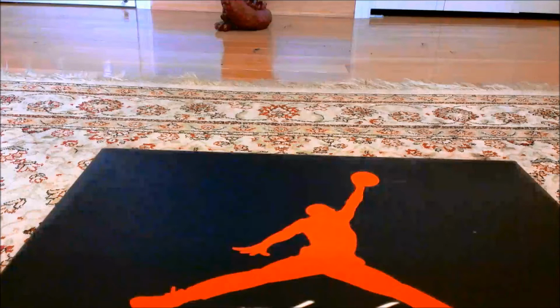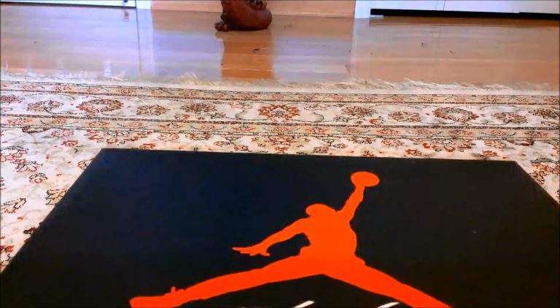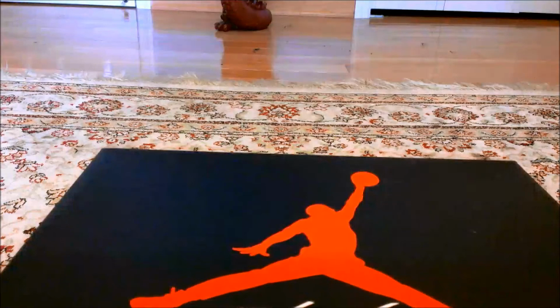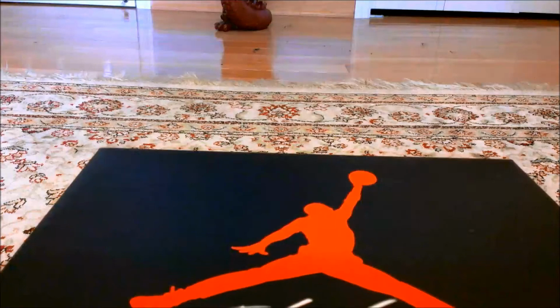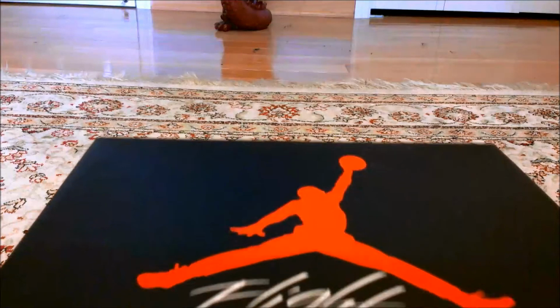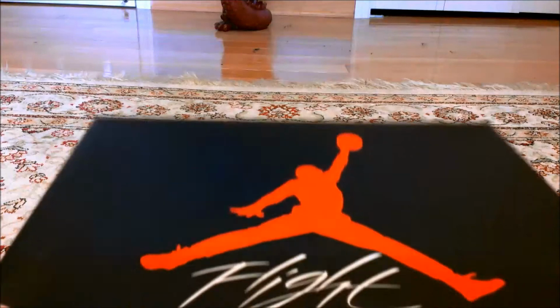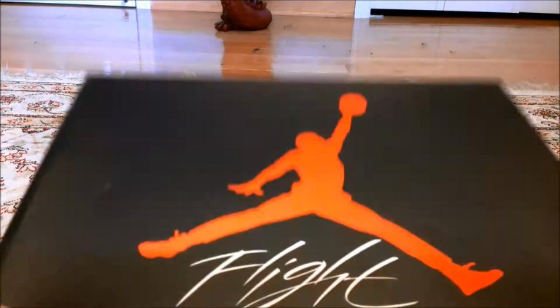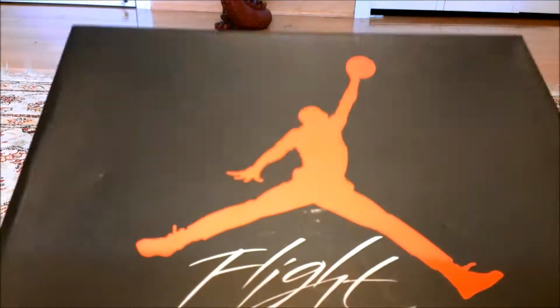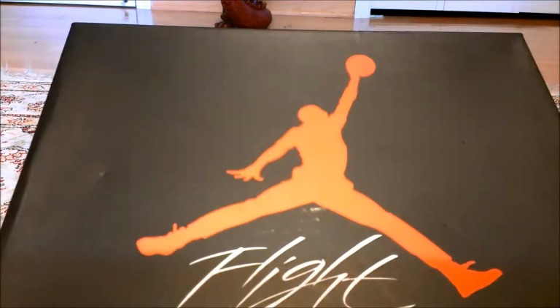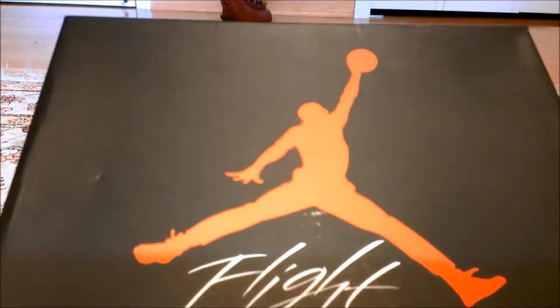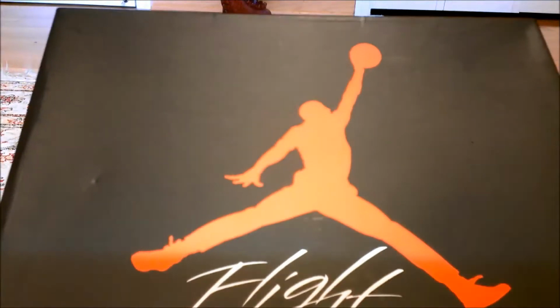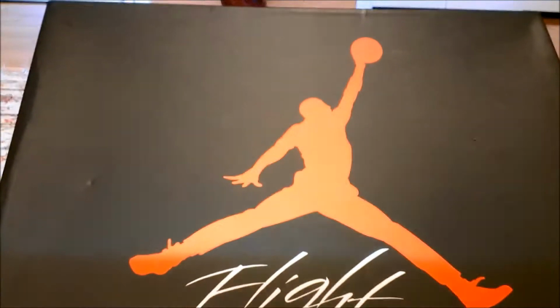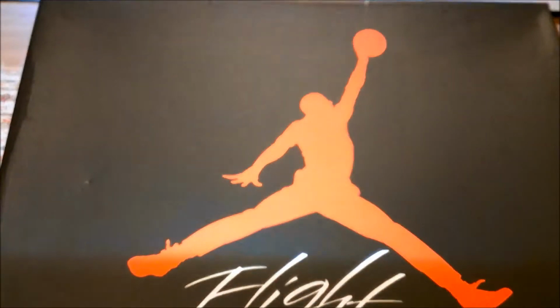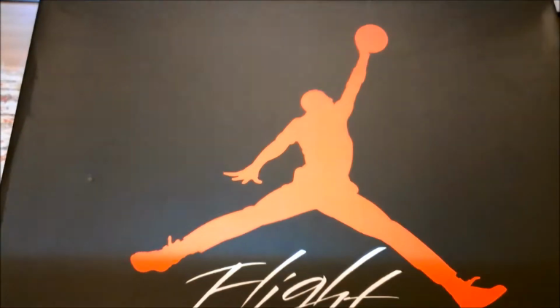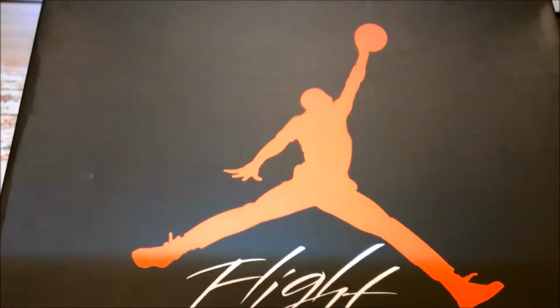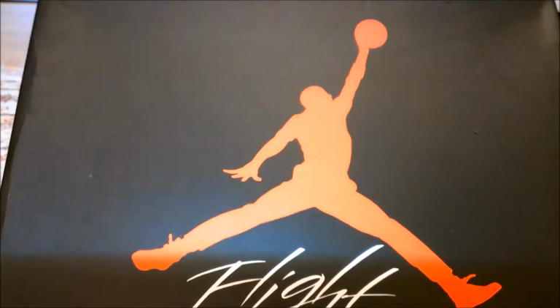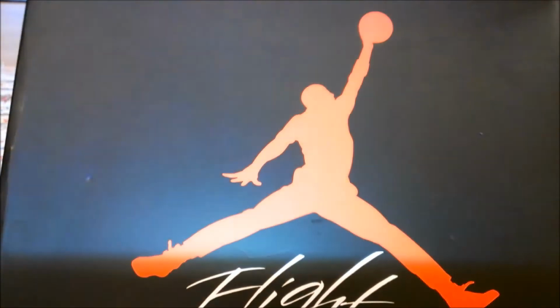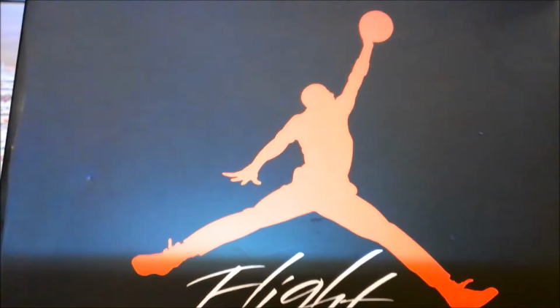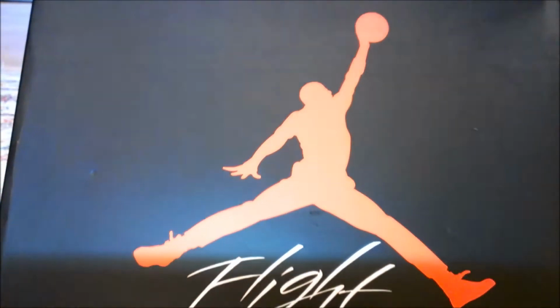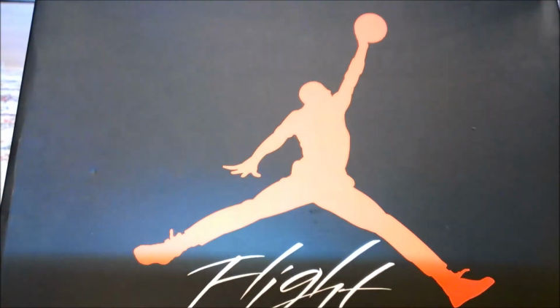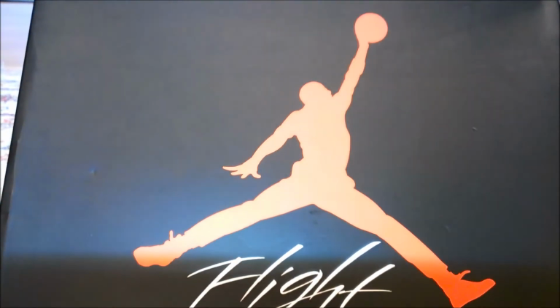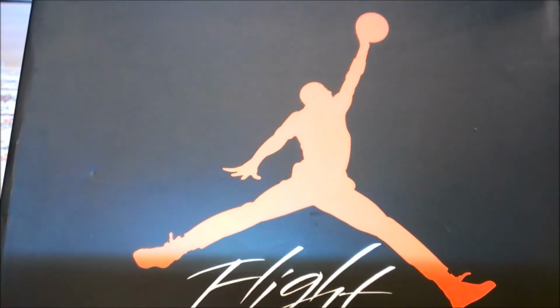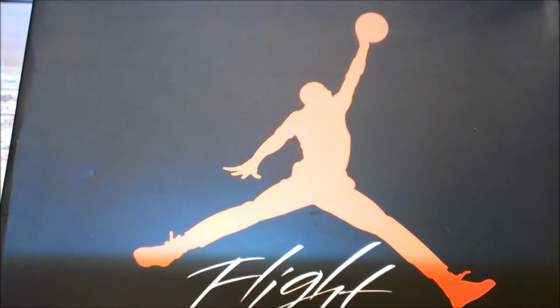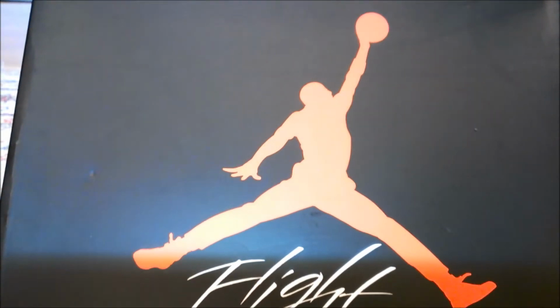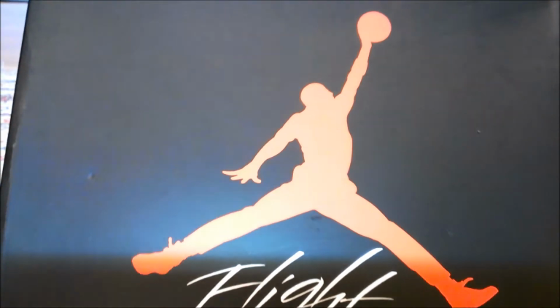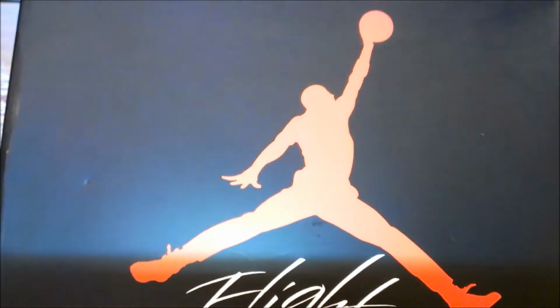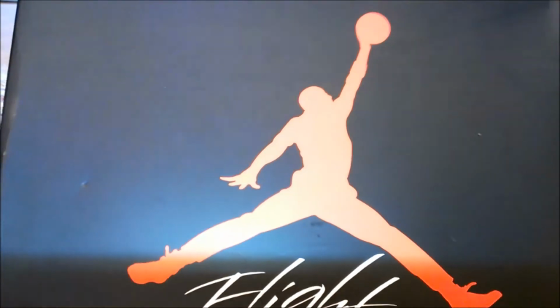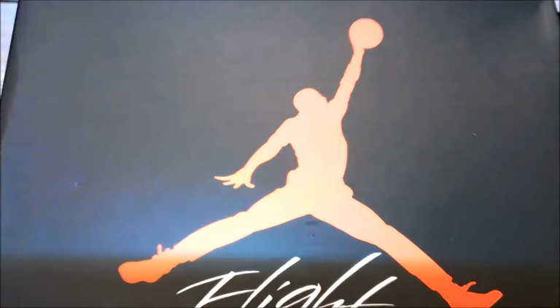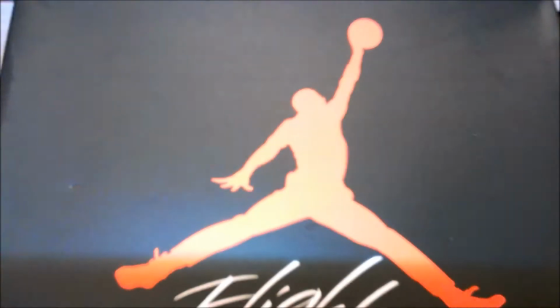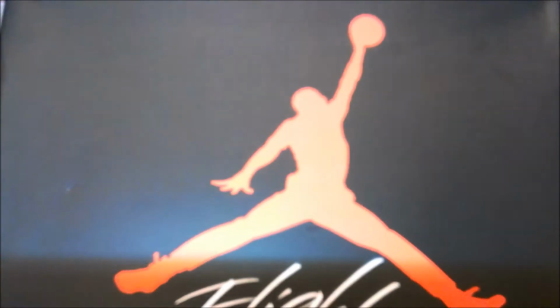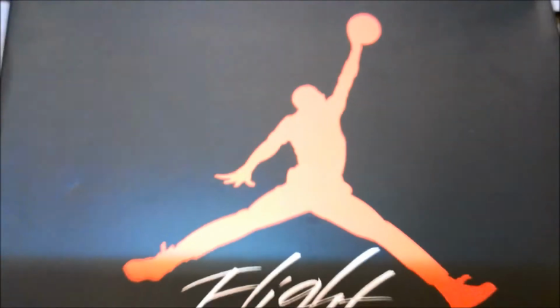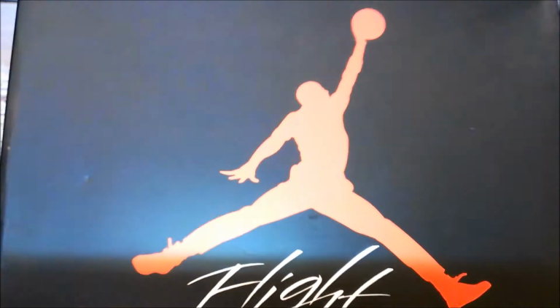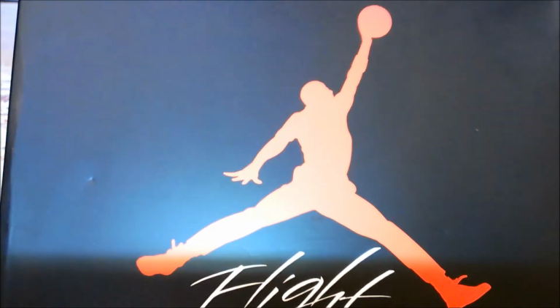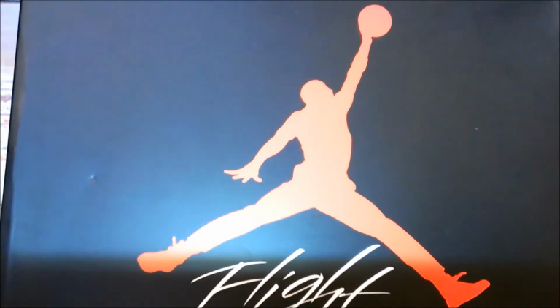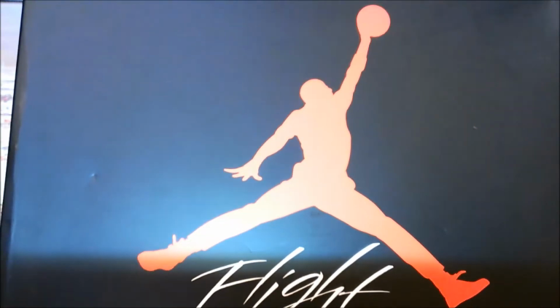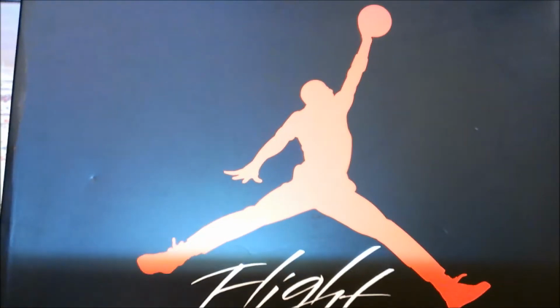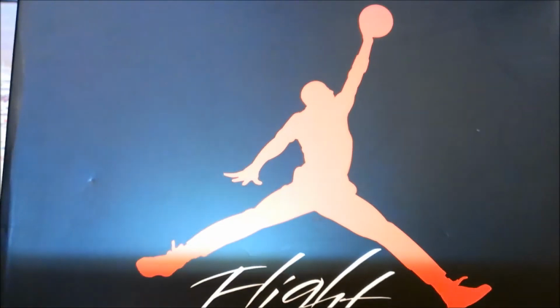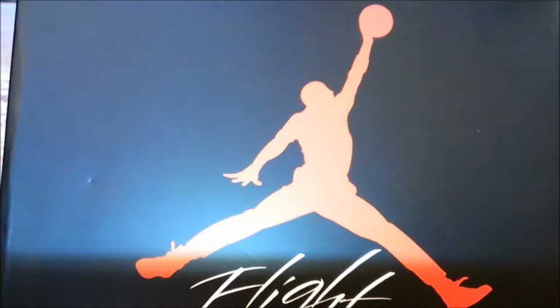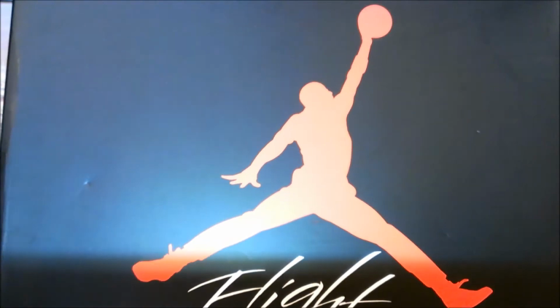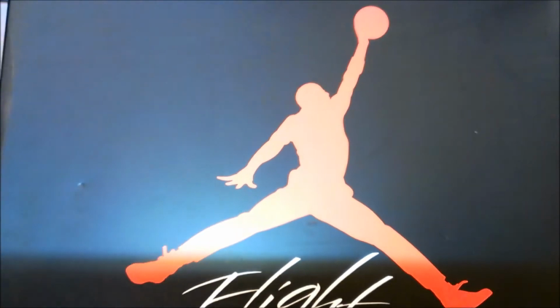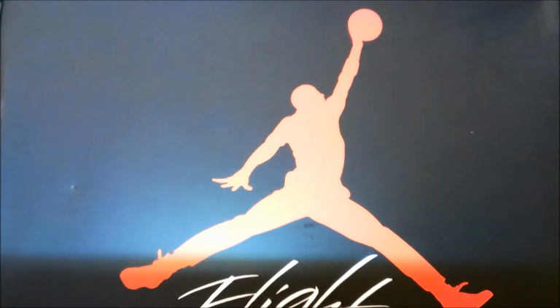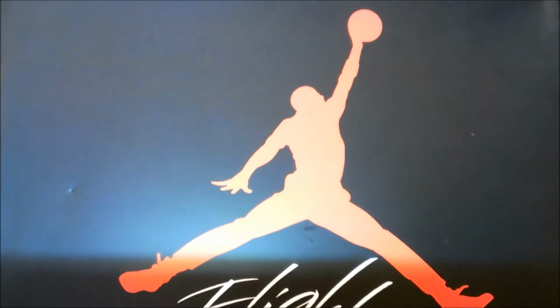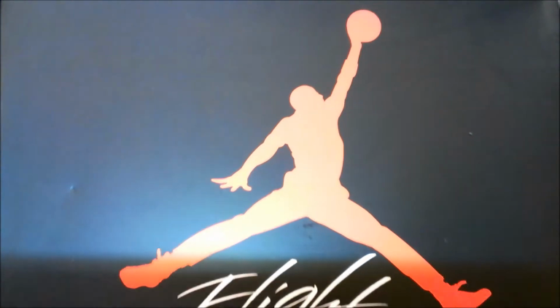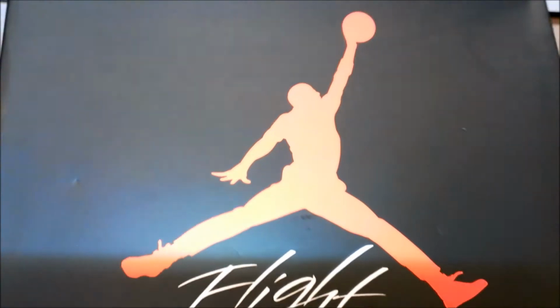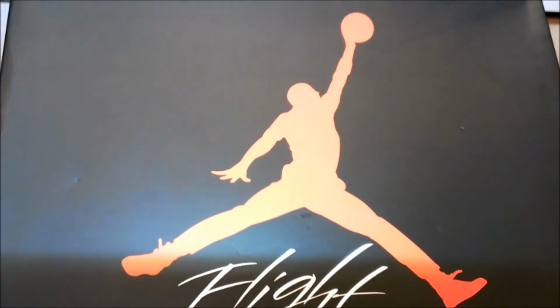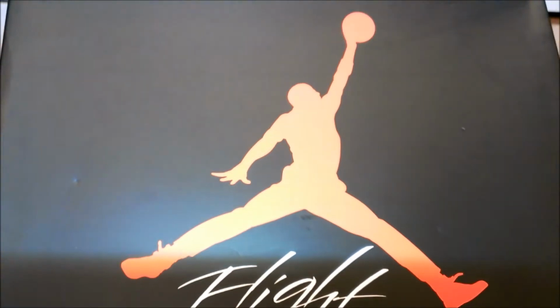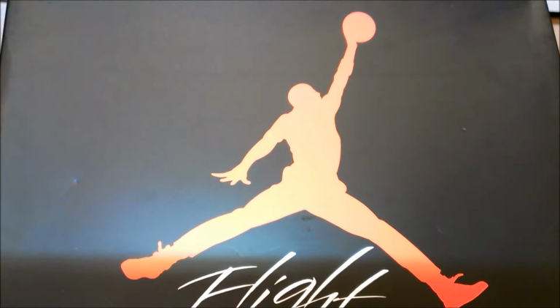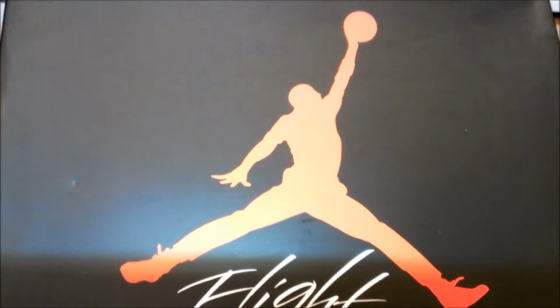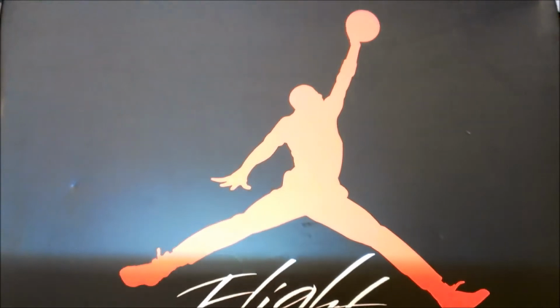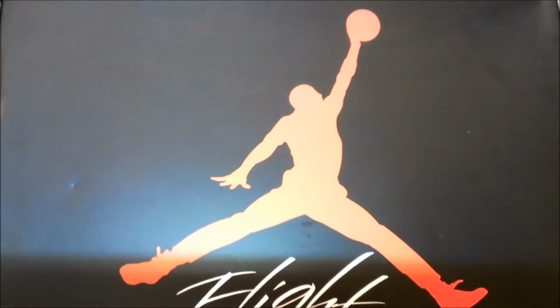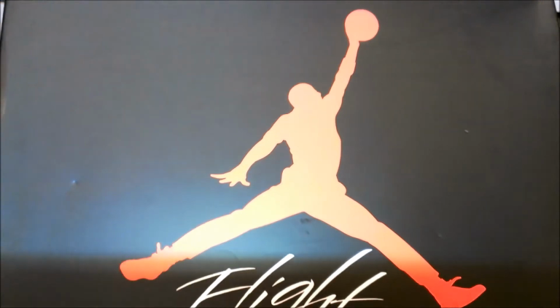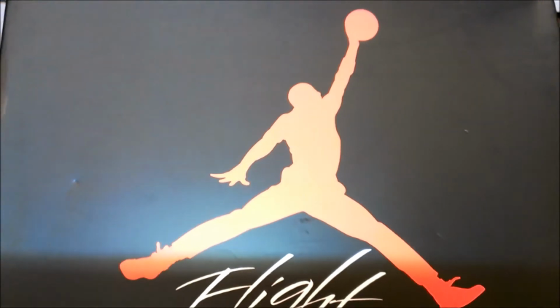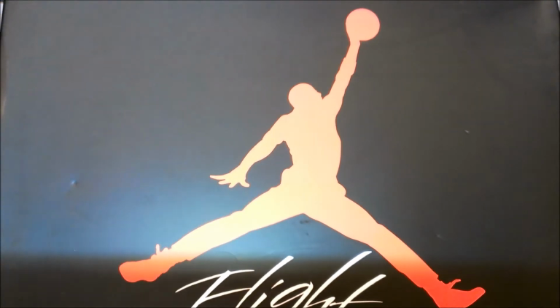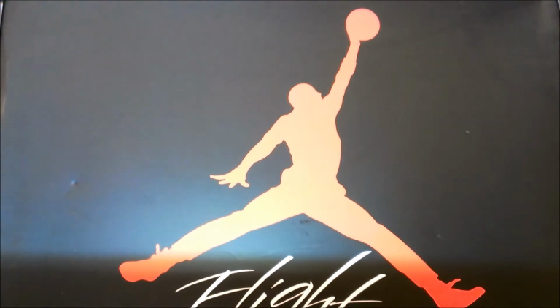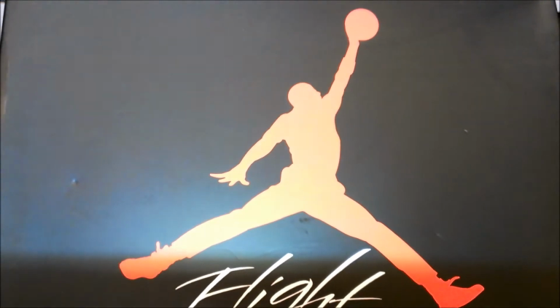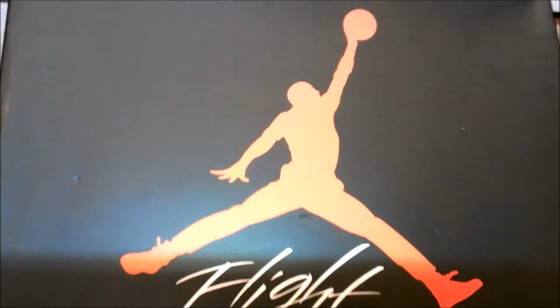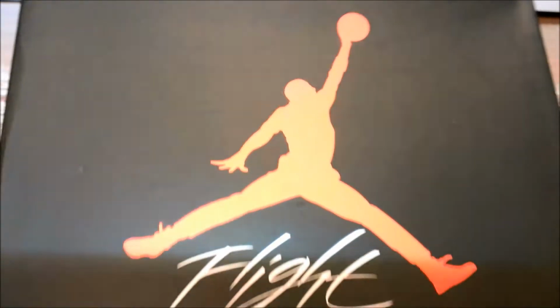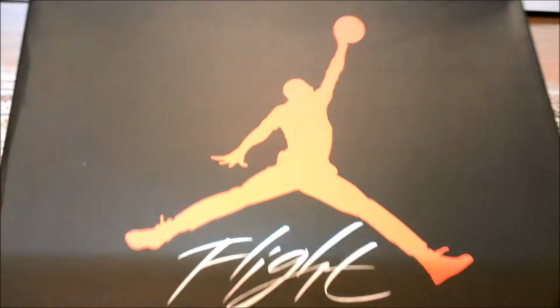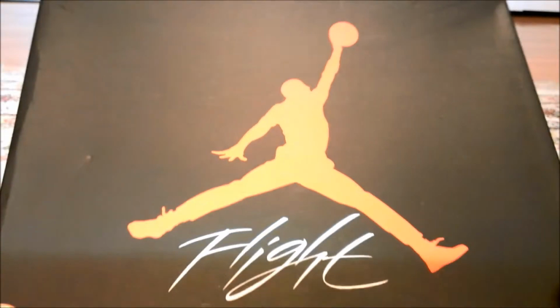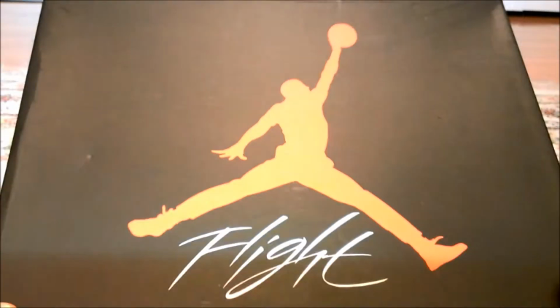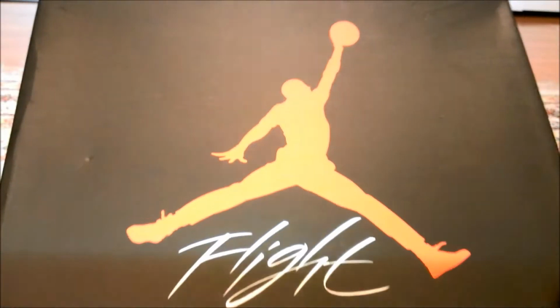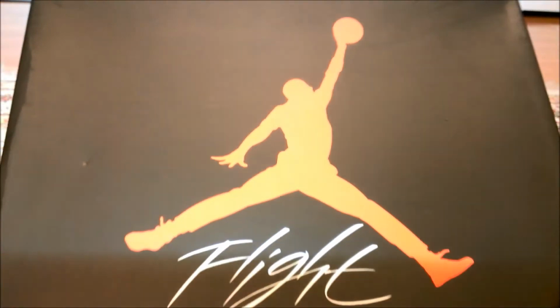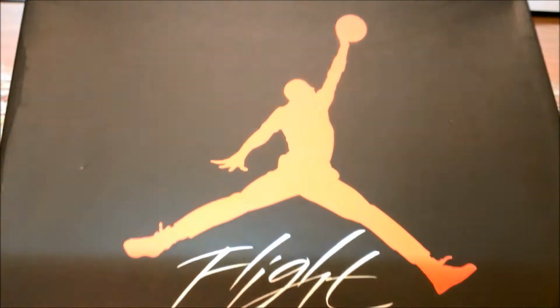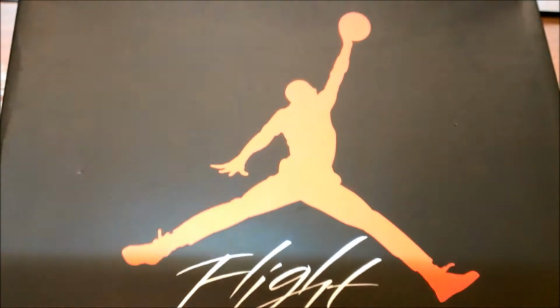Hey guys, today we're going to look at a new shoe pickup that I got. As you can see on the top of the box right here, you pretty much know what it is or you can read the title.